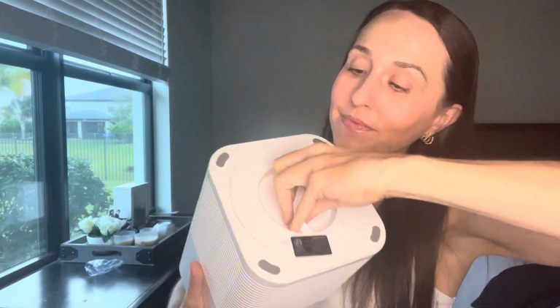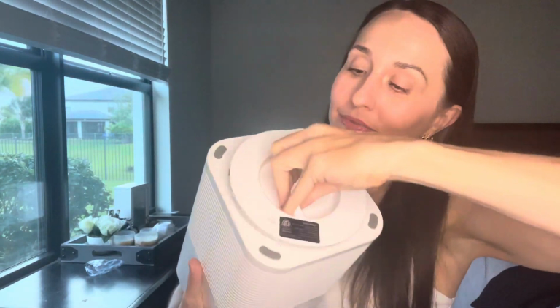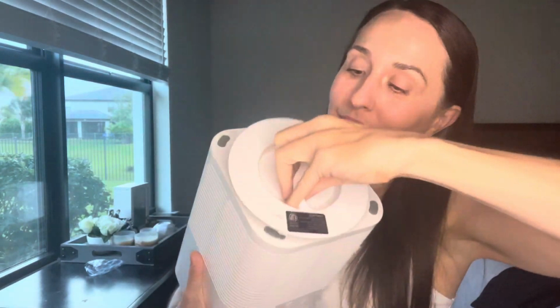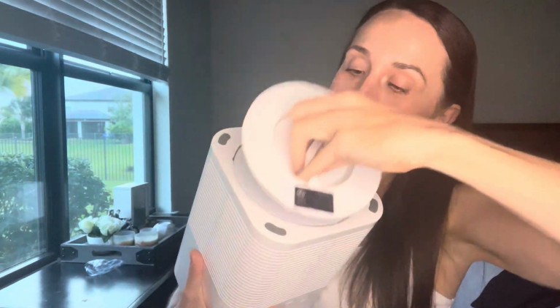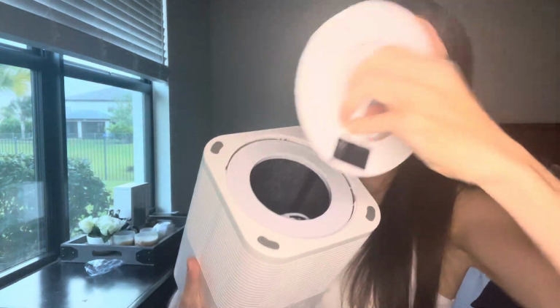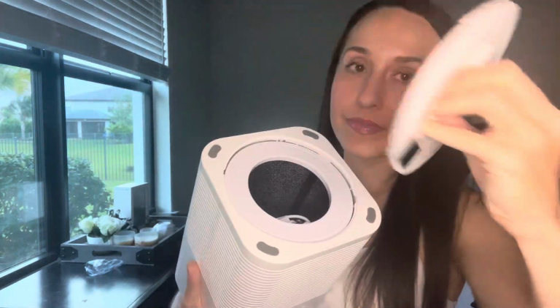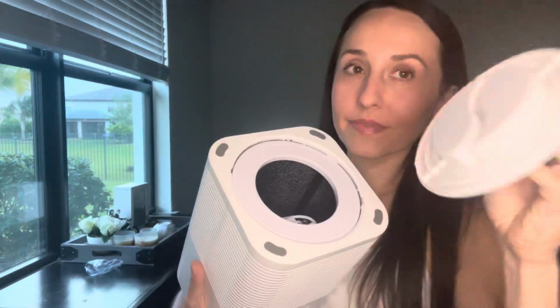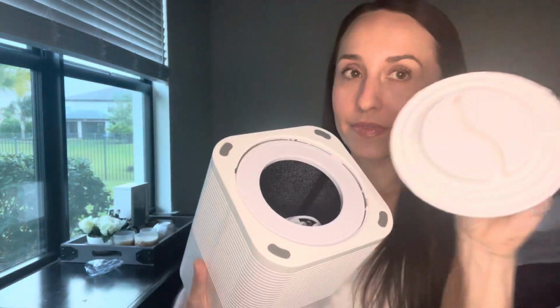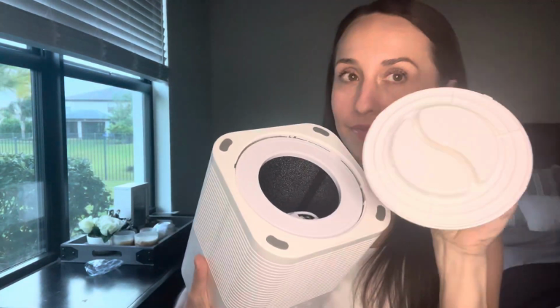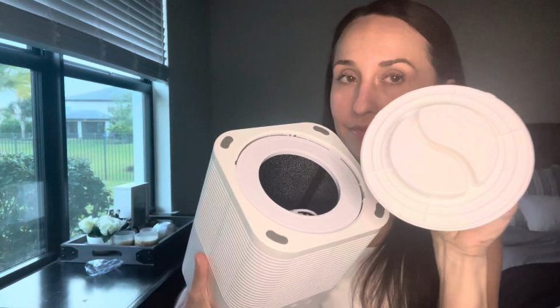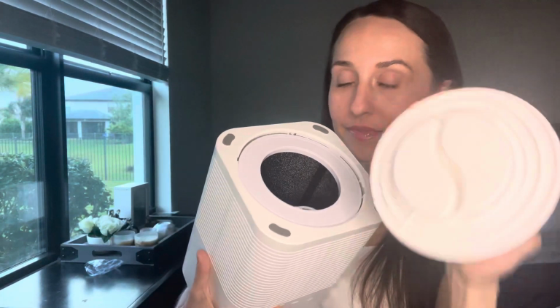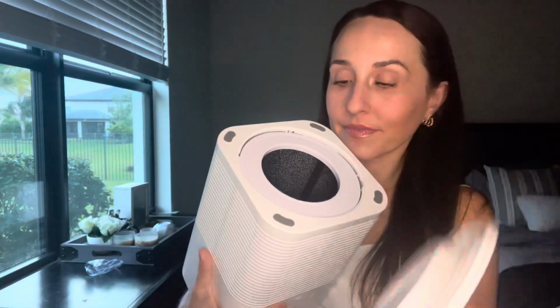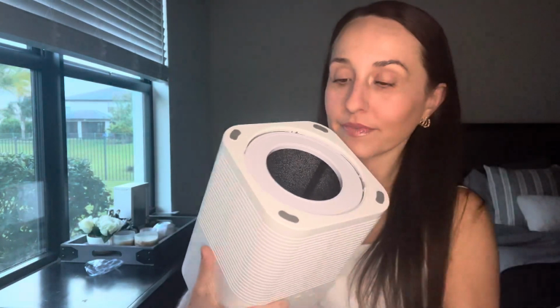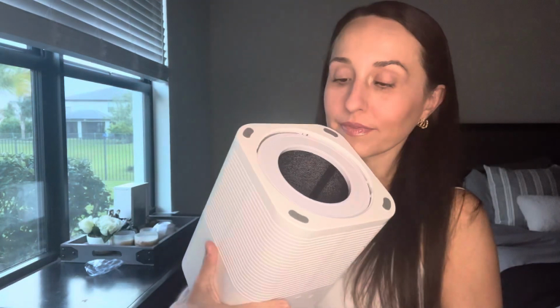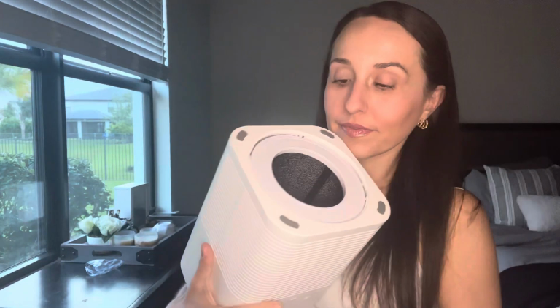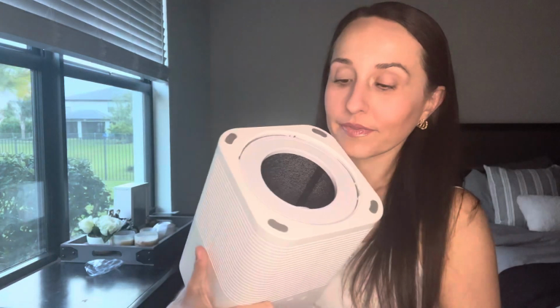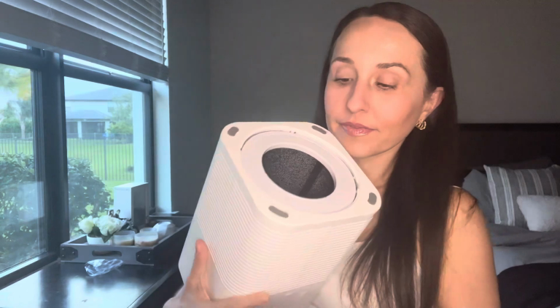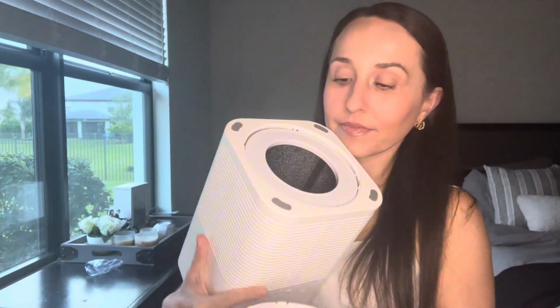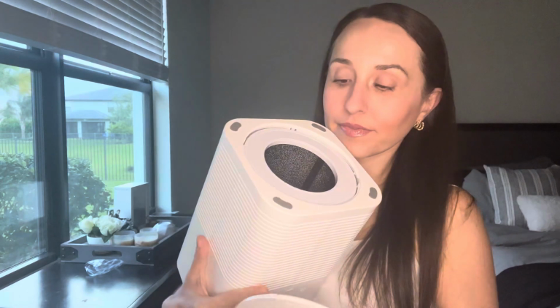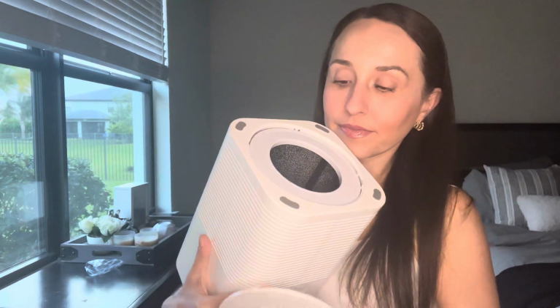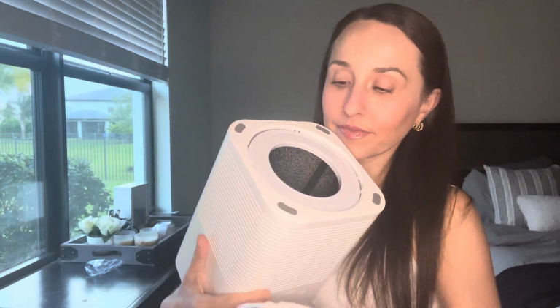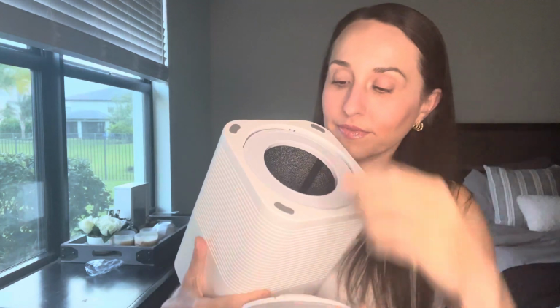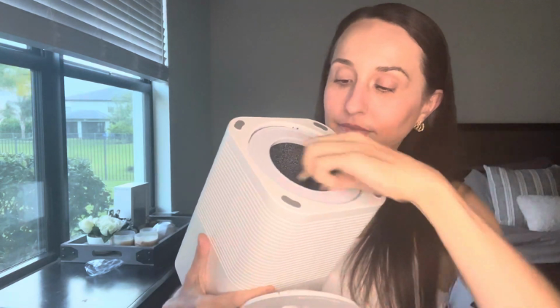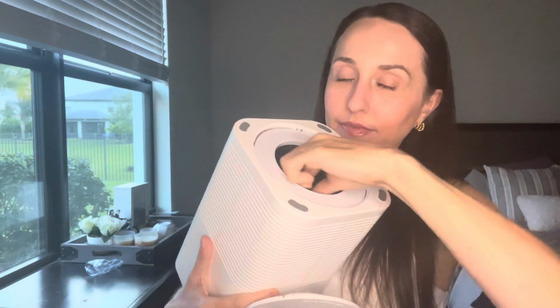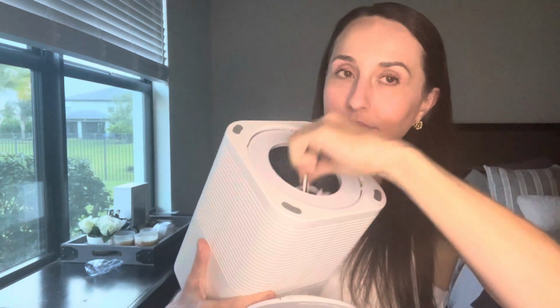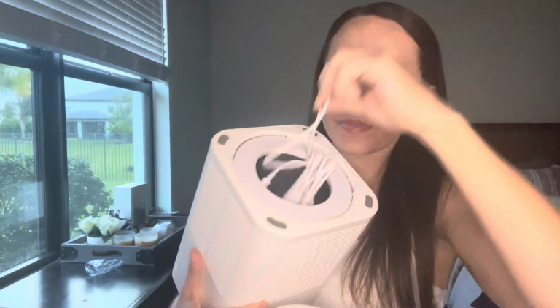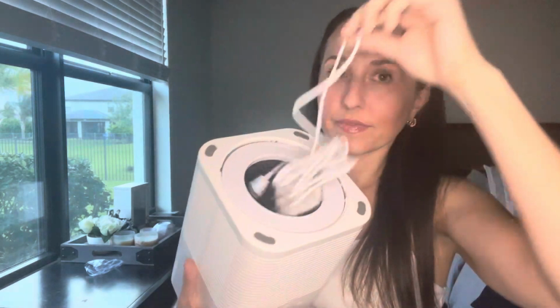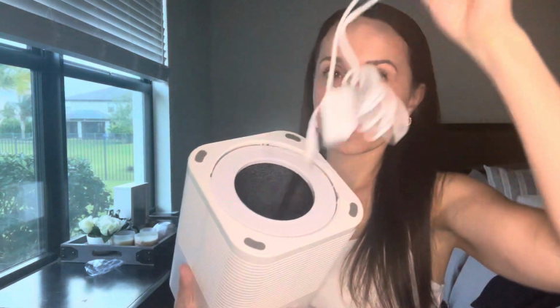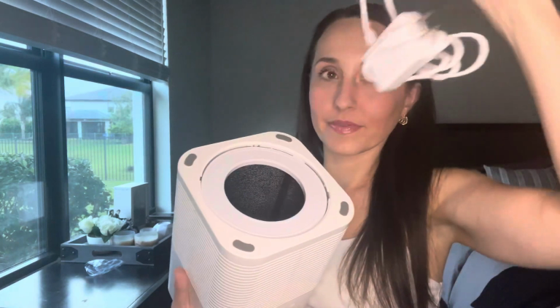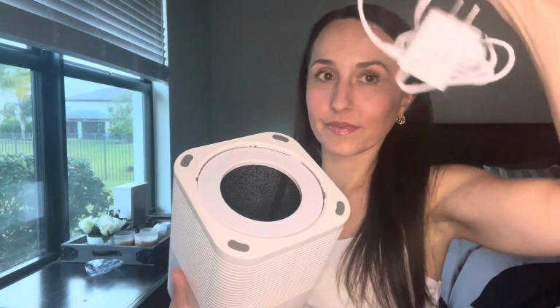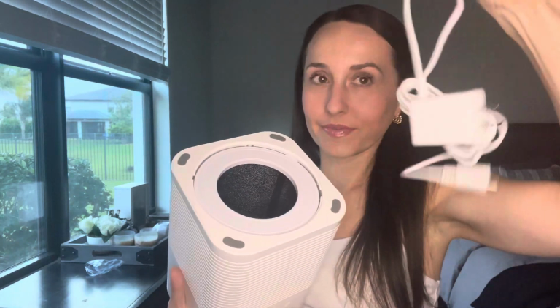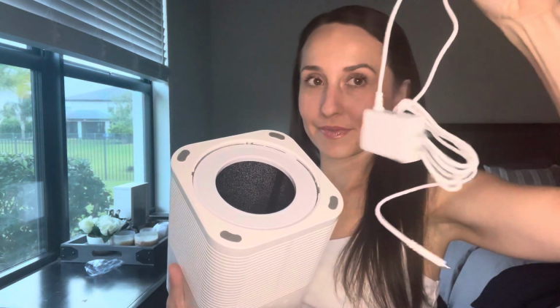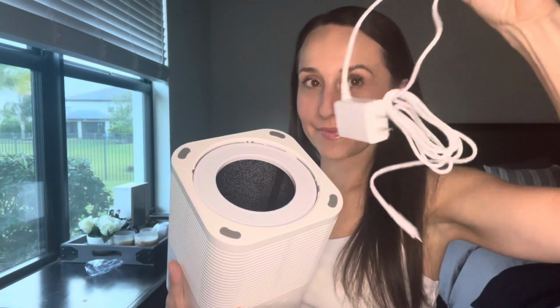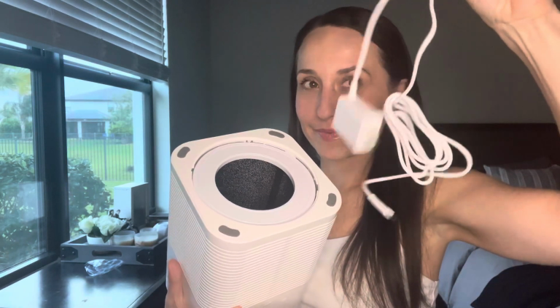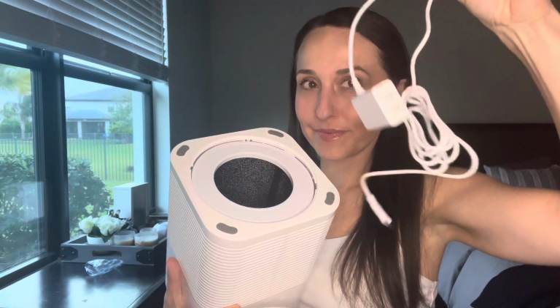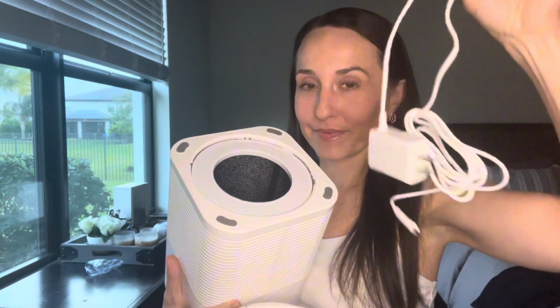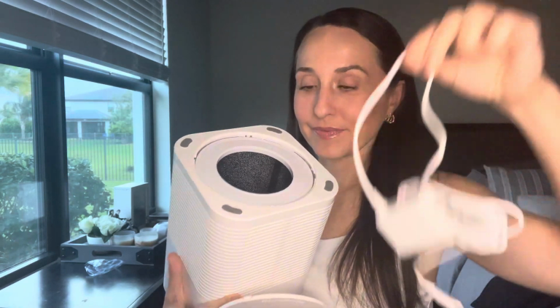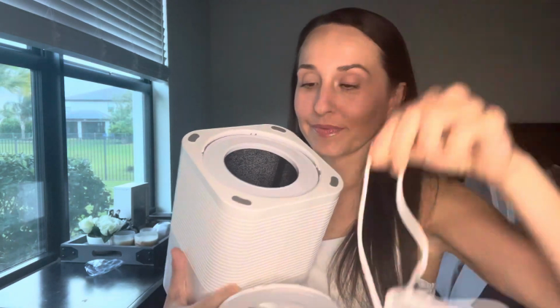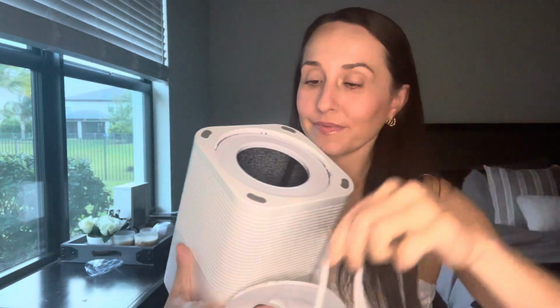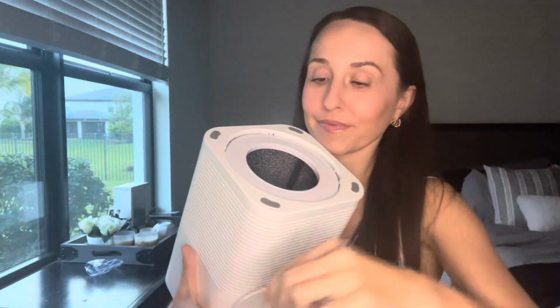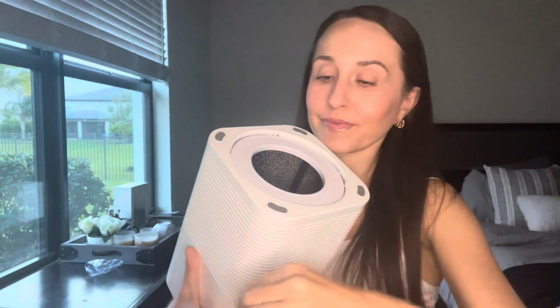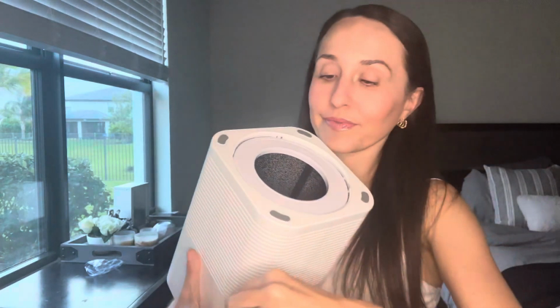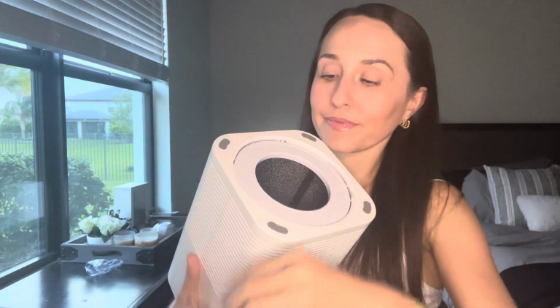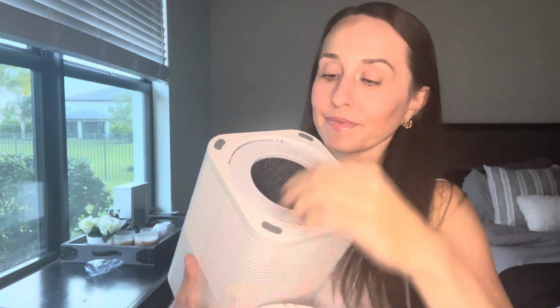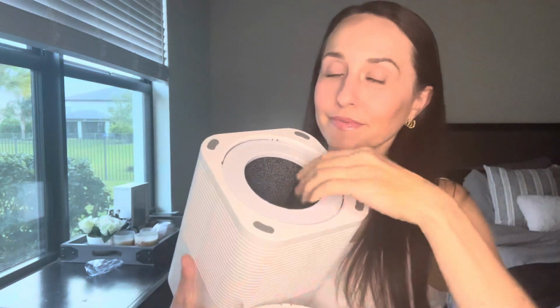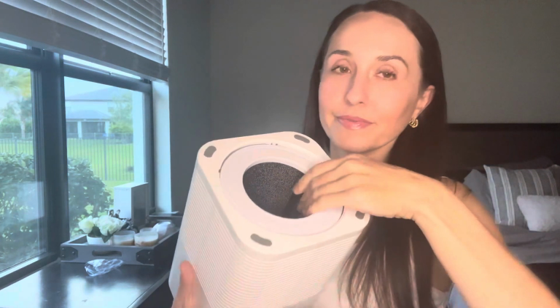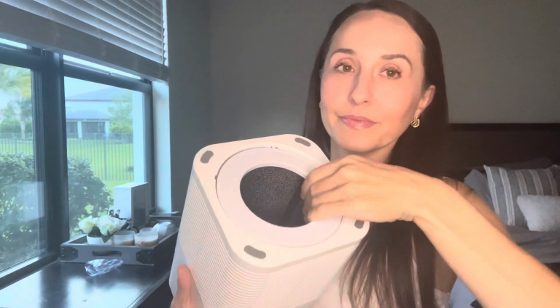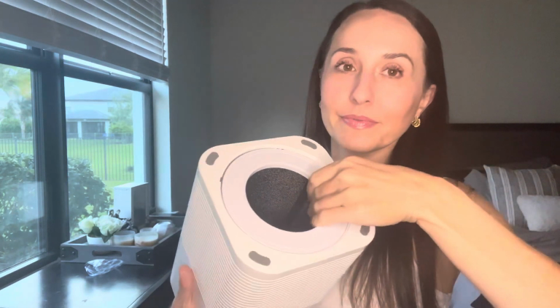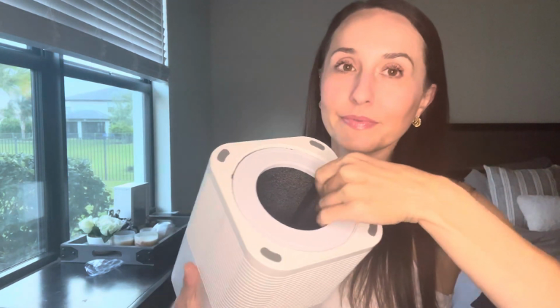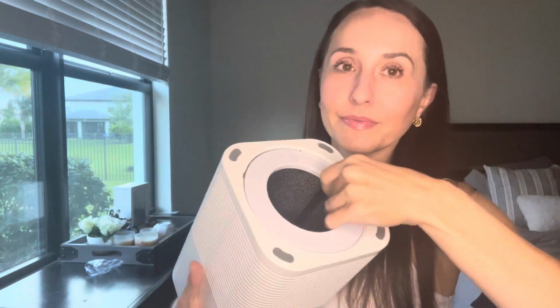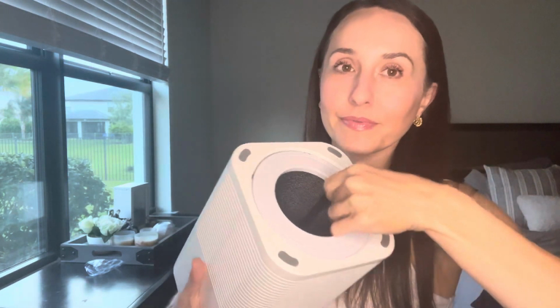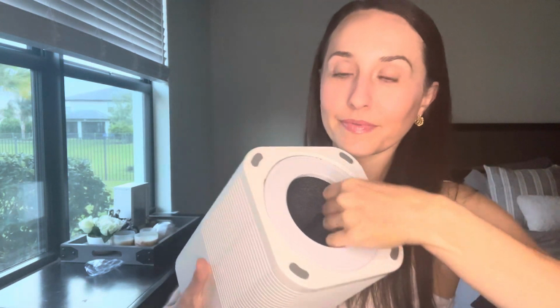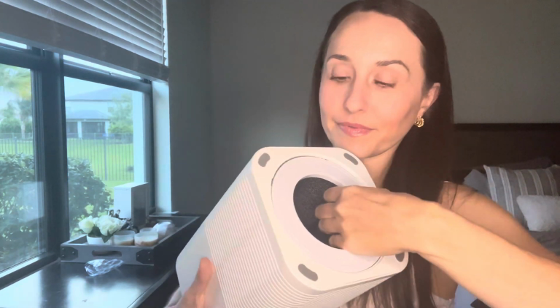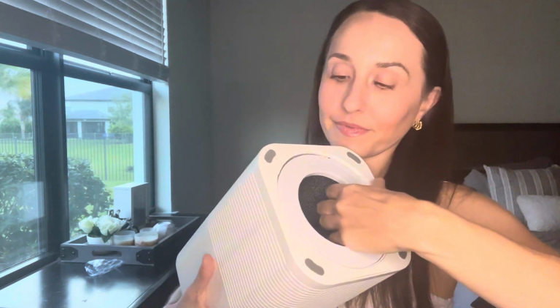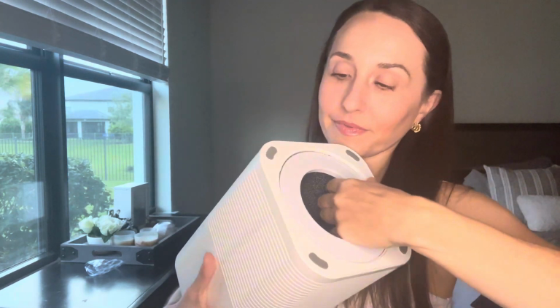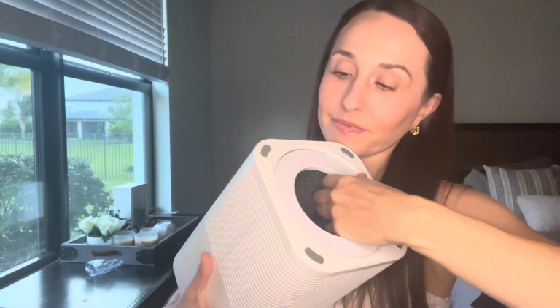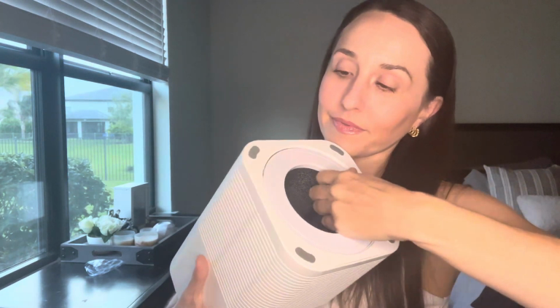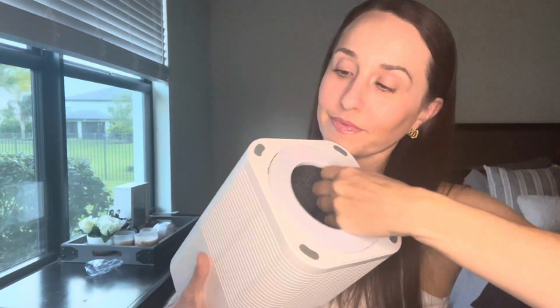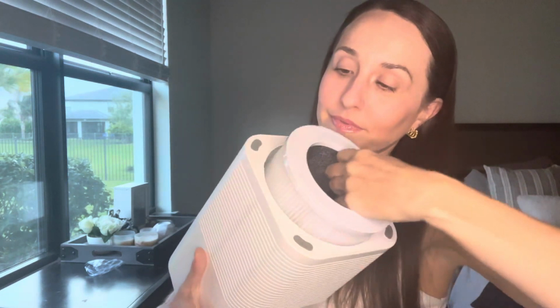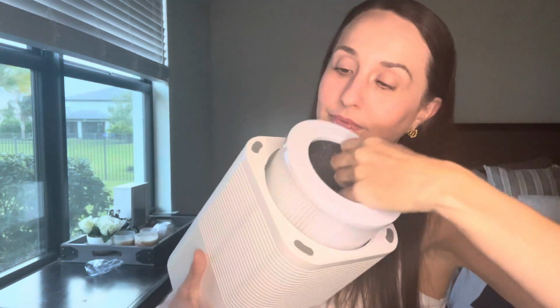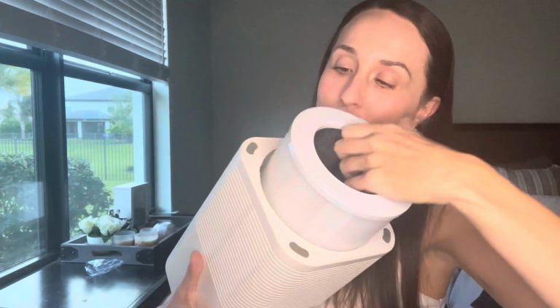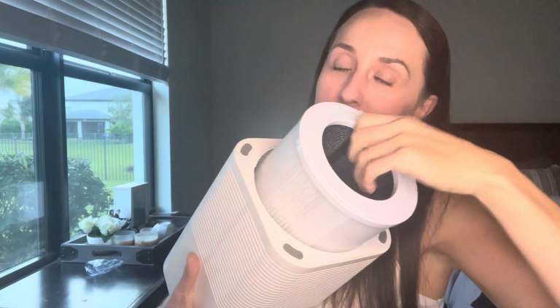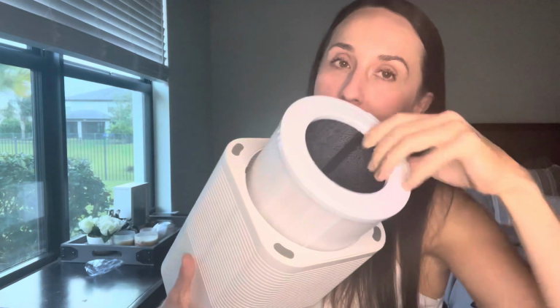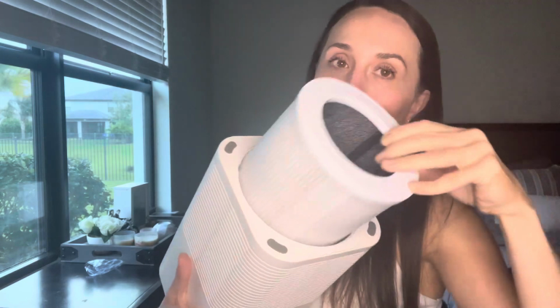When you first open it, you're gonna find the charger on the bottom. Just twist and it will be right there inside of the filter.